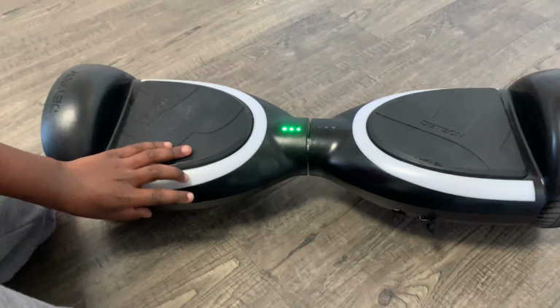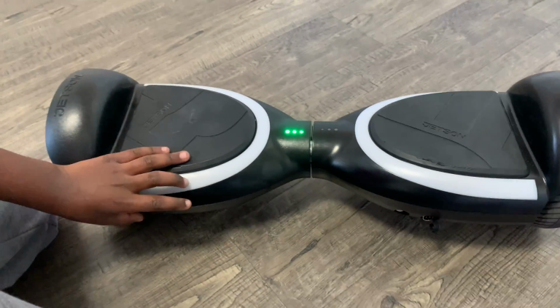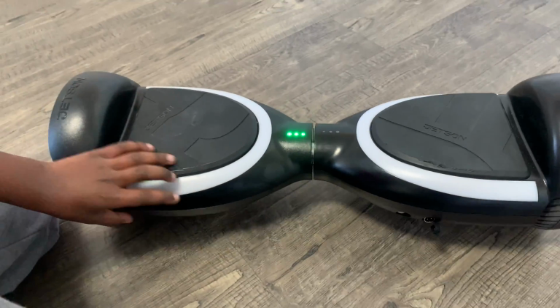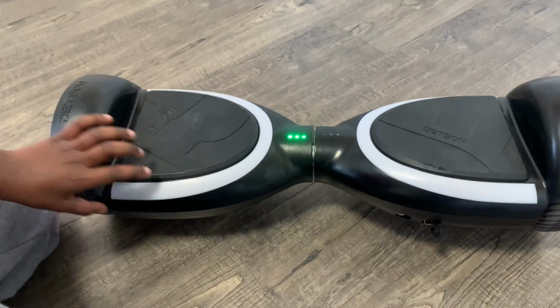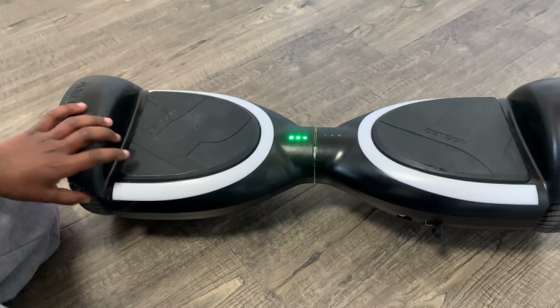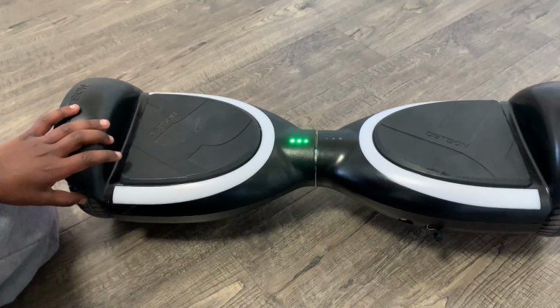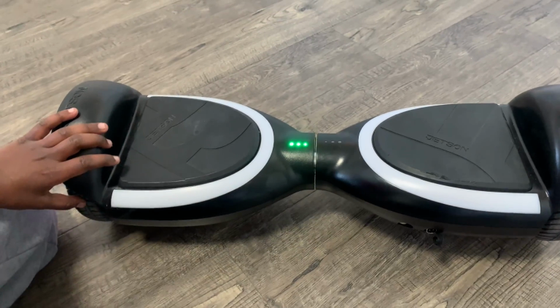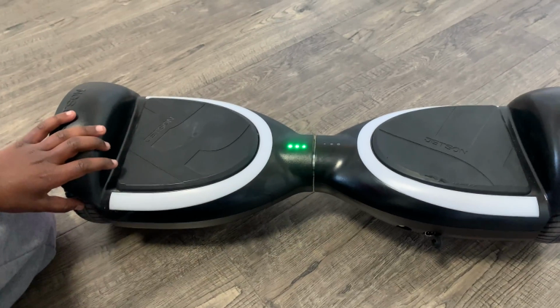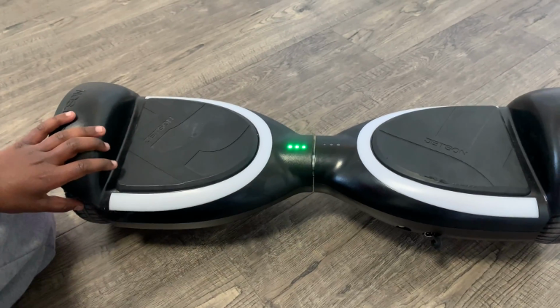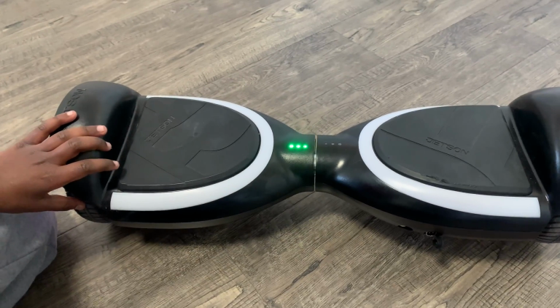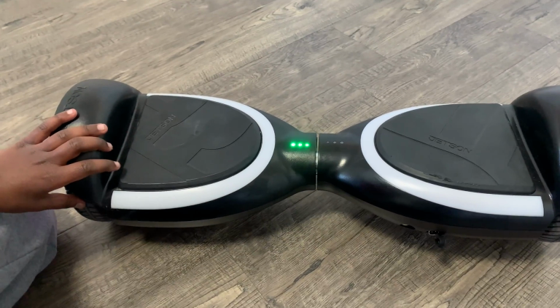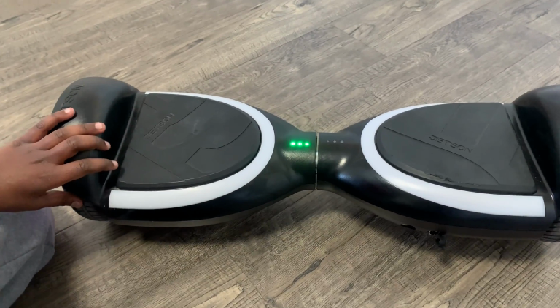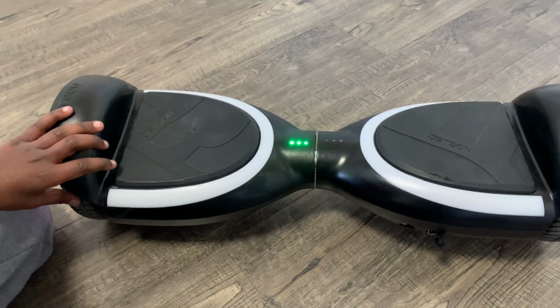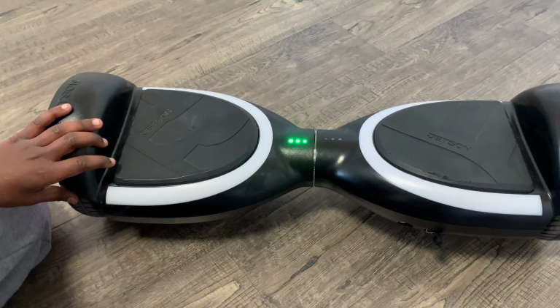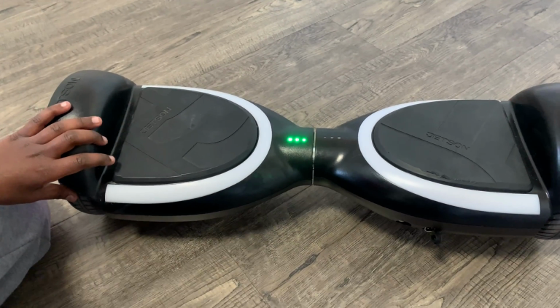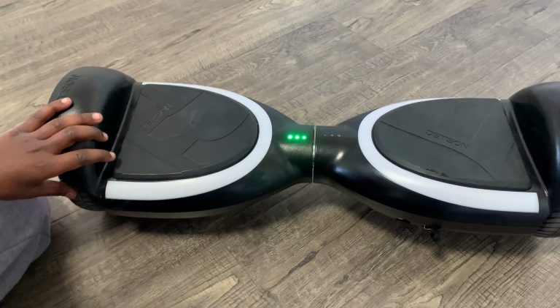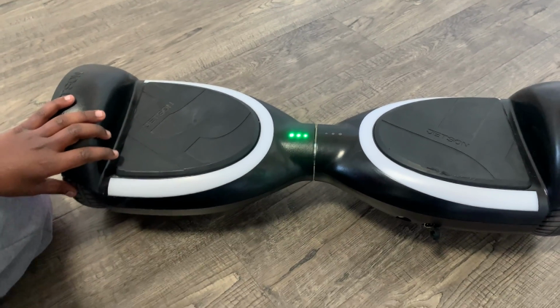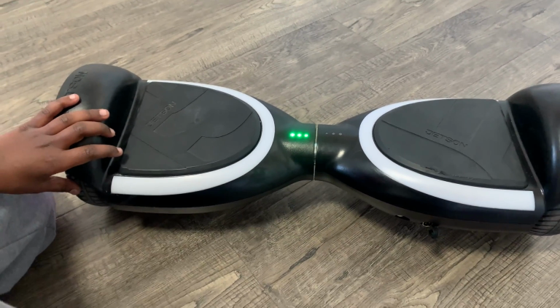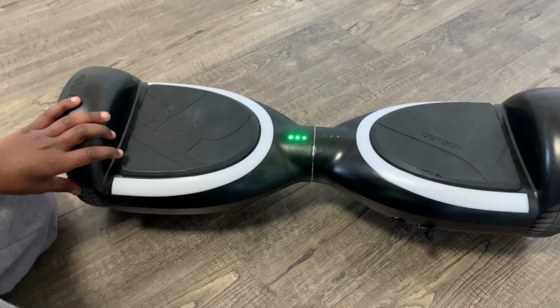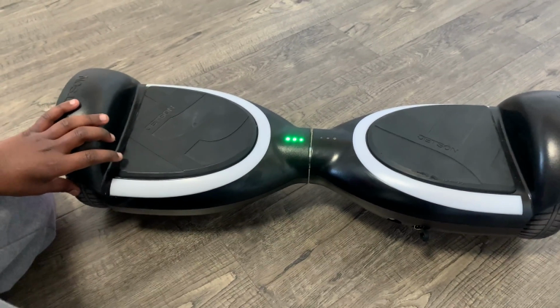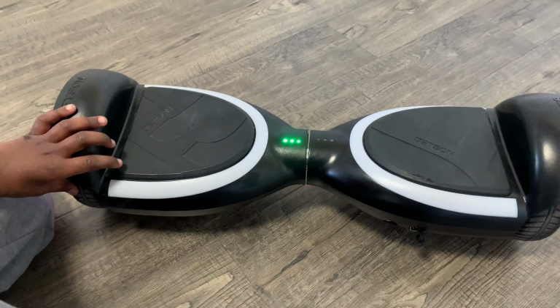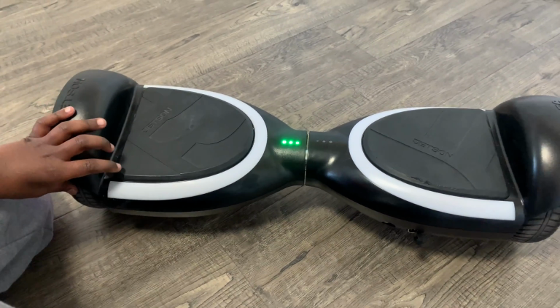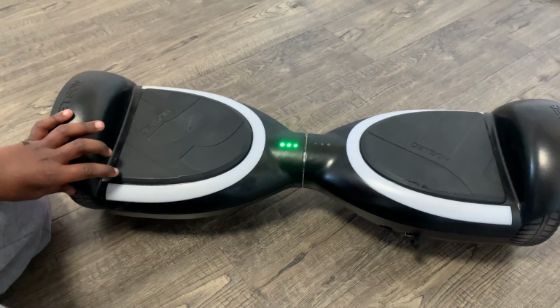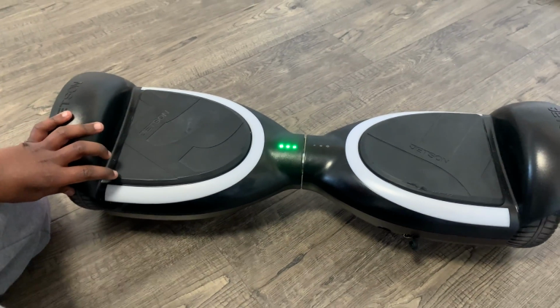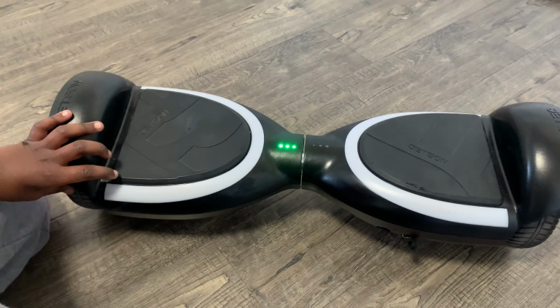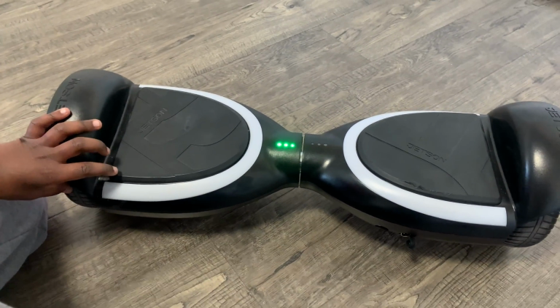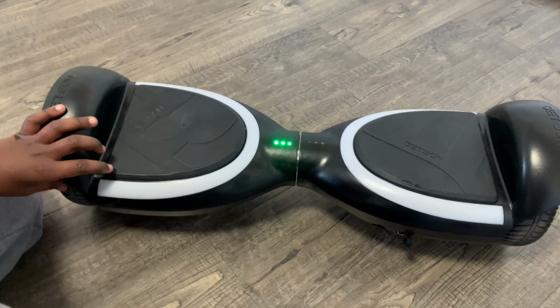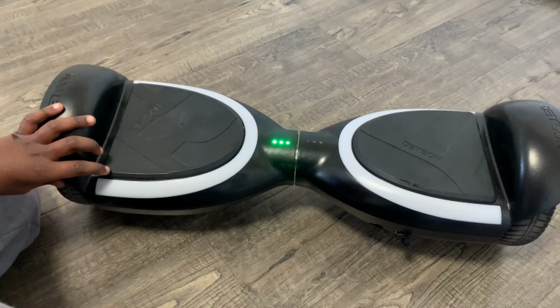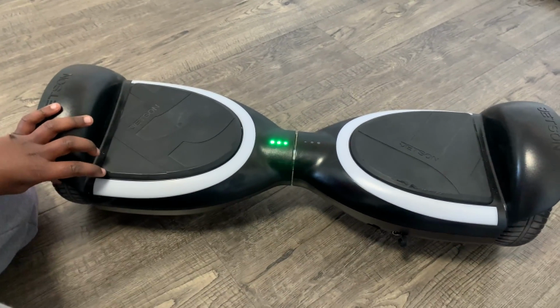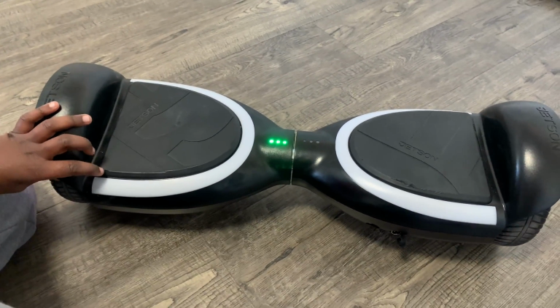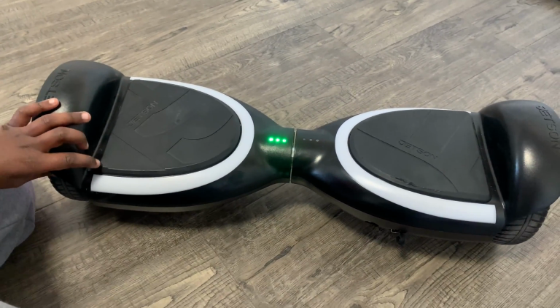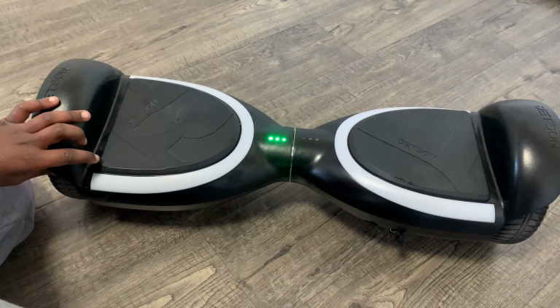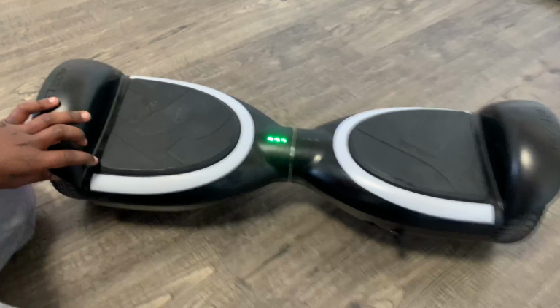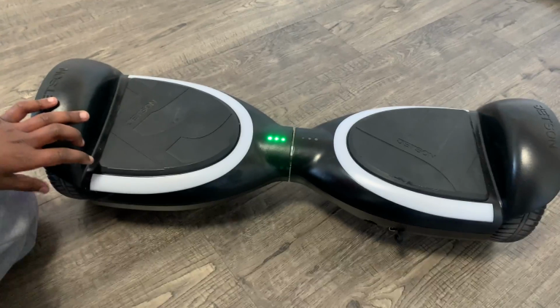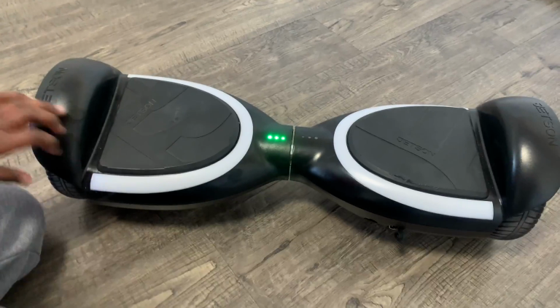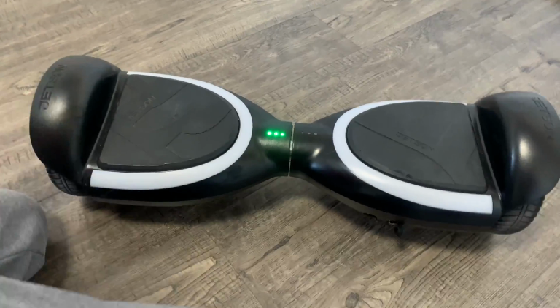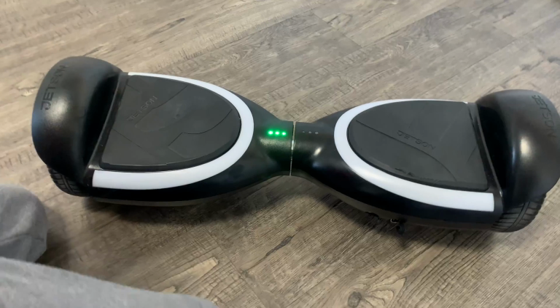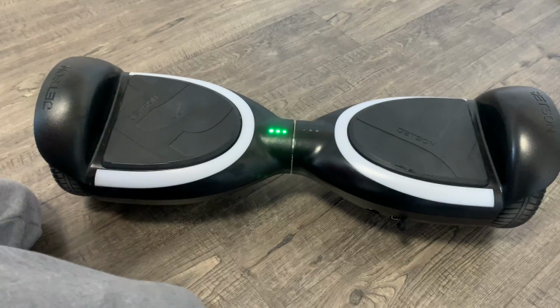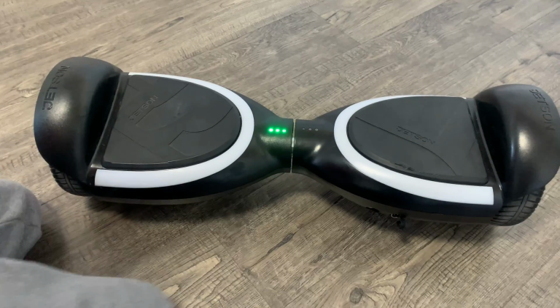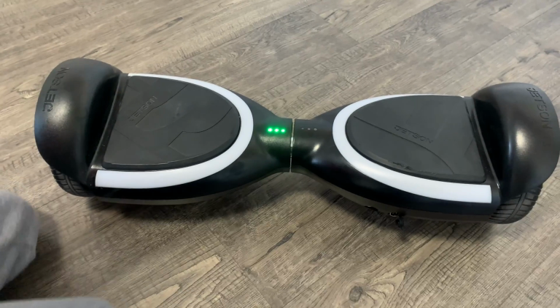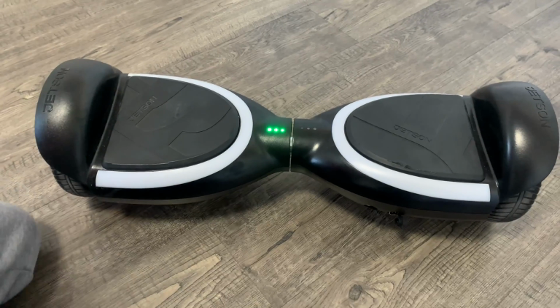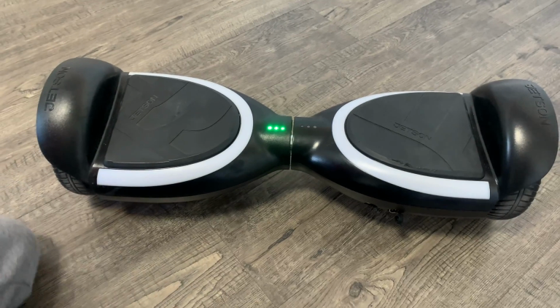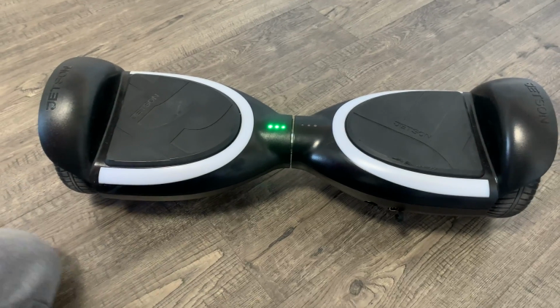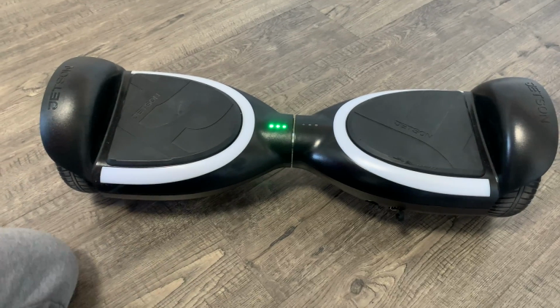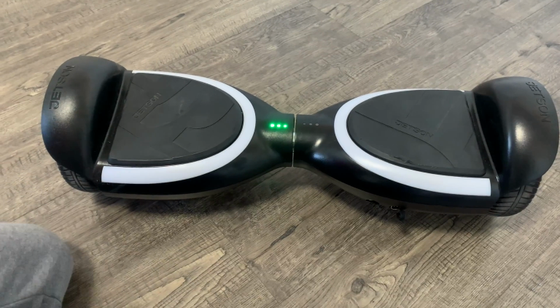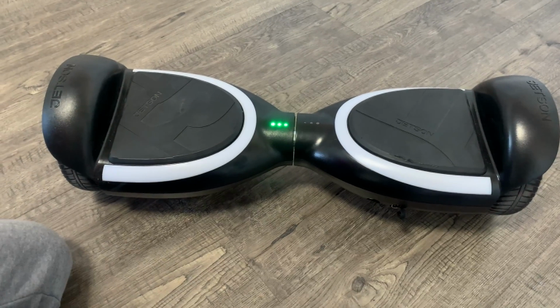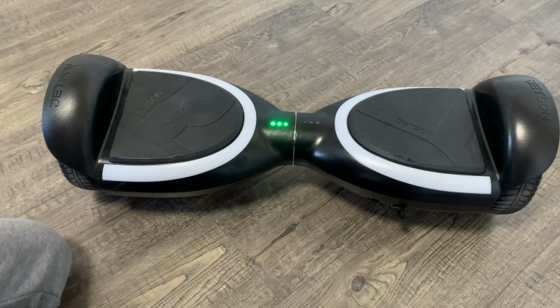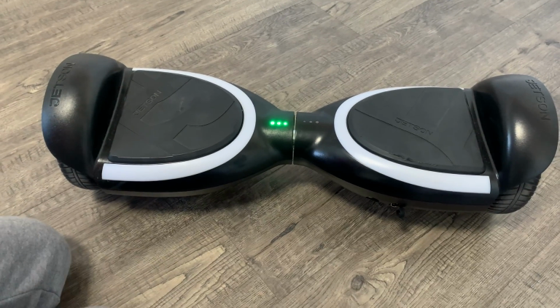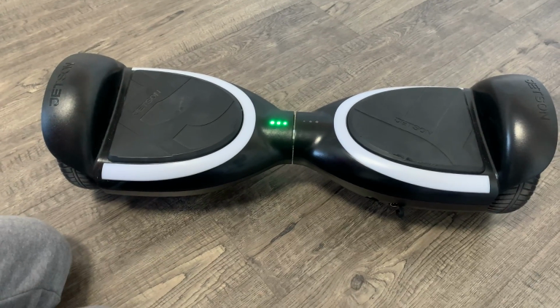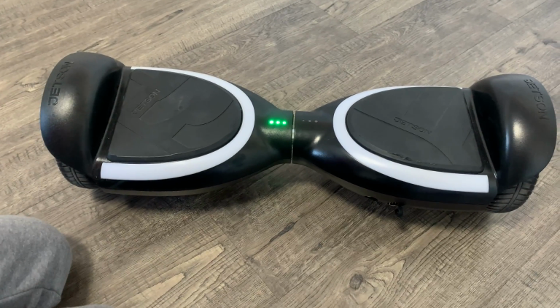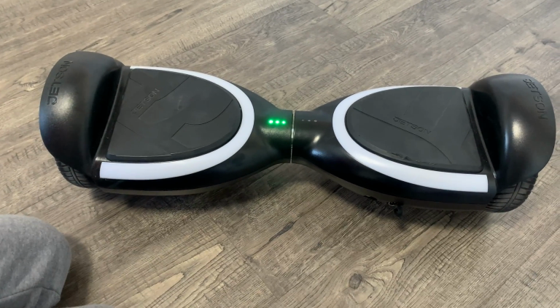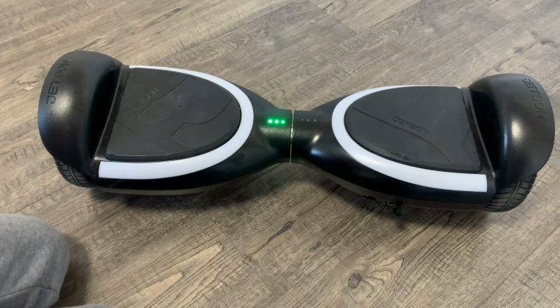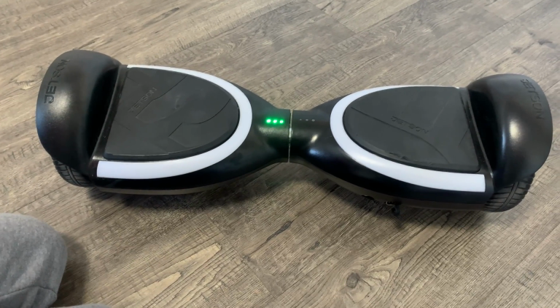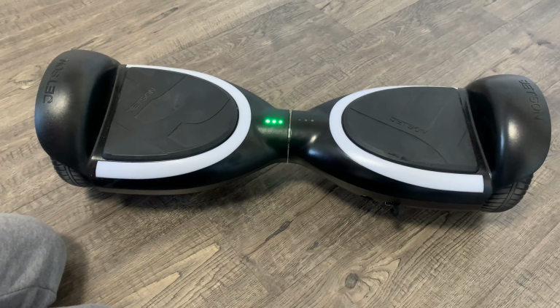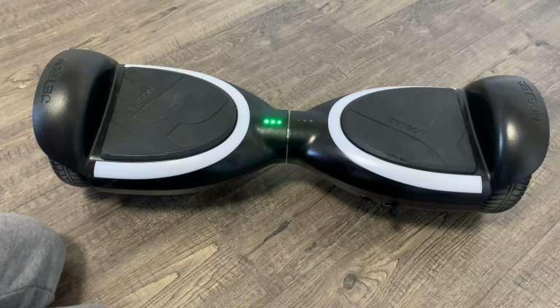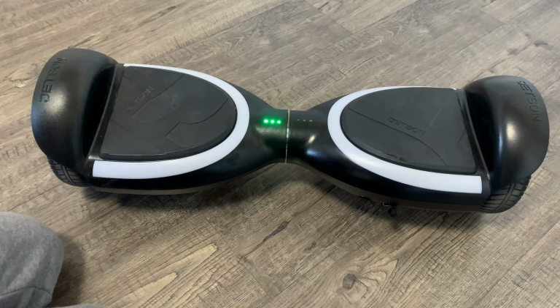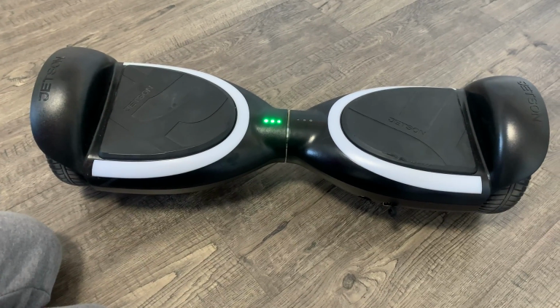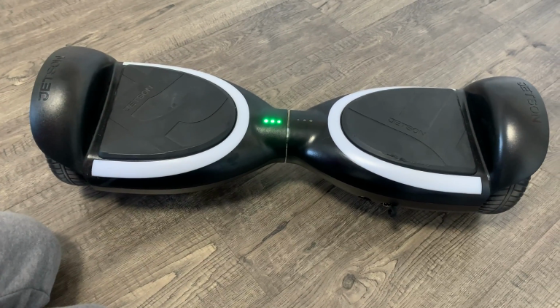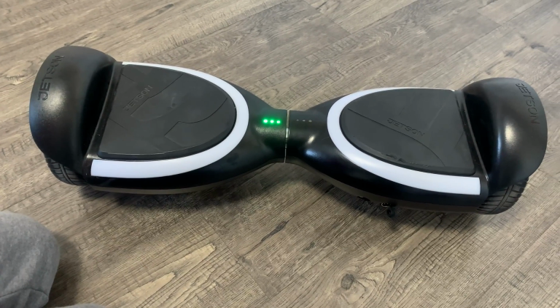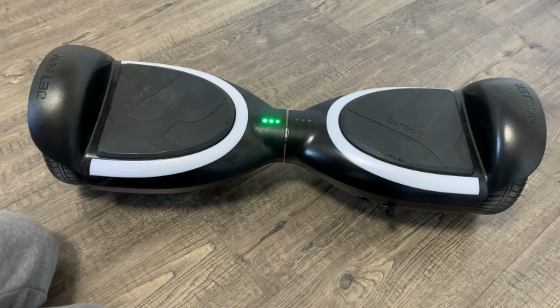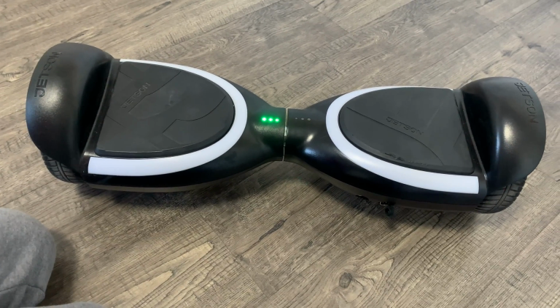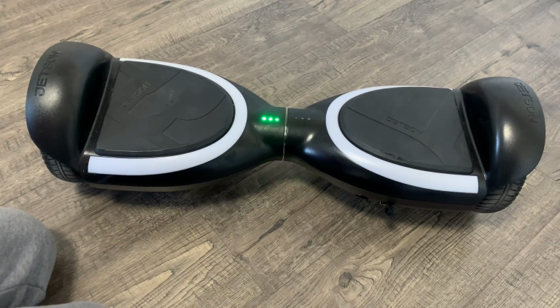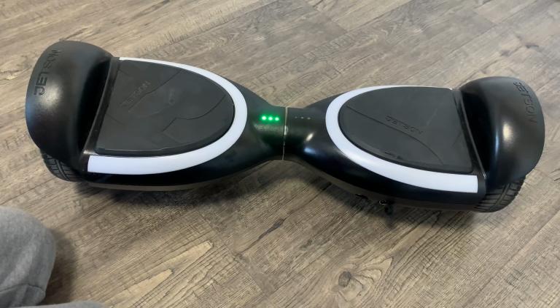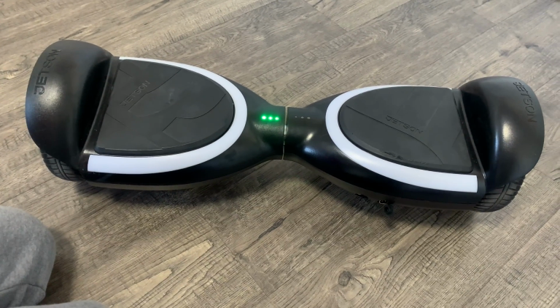So that's how you stop the beeping on a hoverboard. Thanks for watching. Please hit the subscribe button and the like button. Bye!